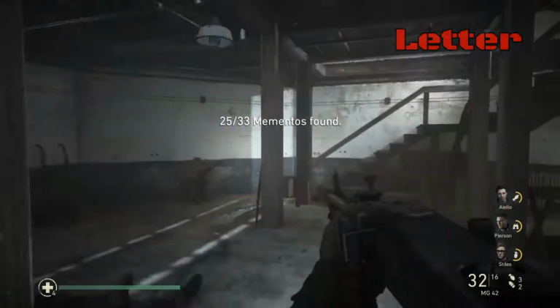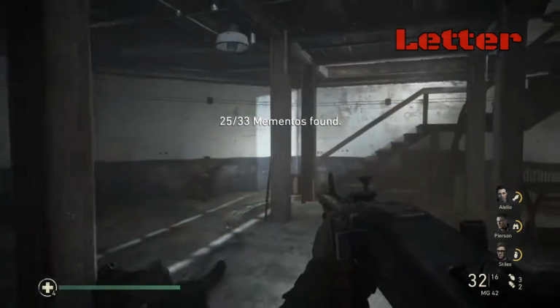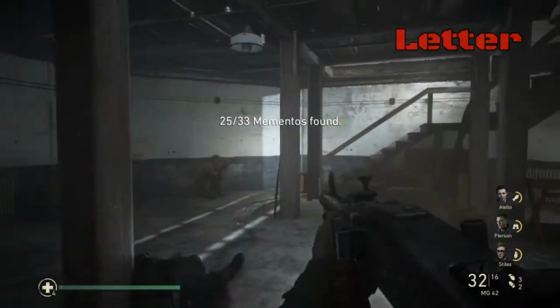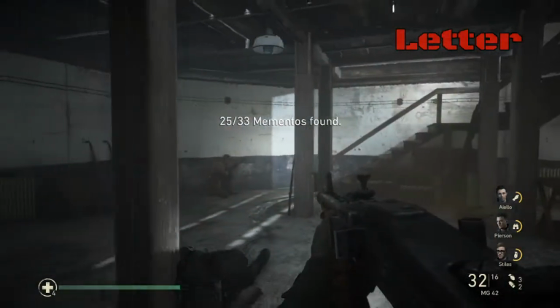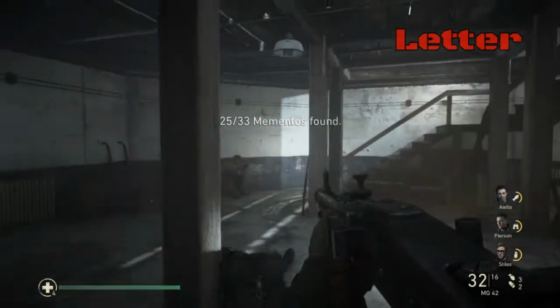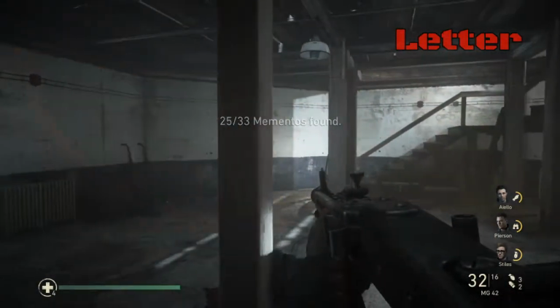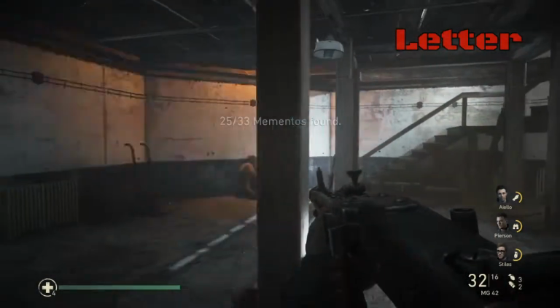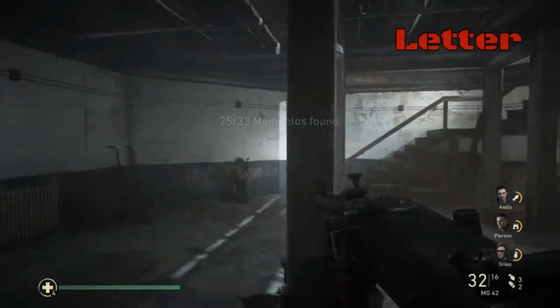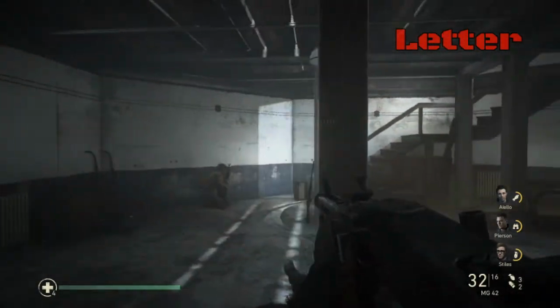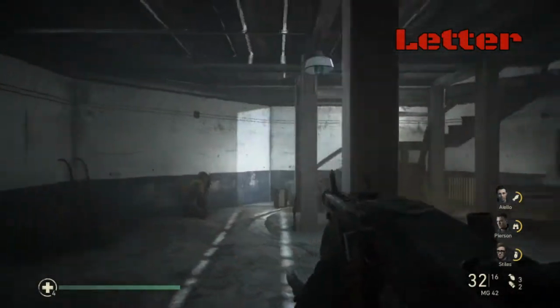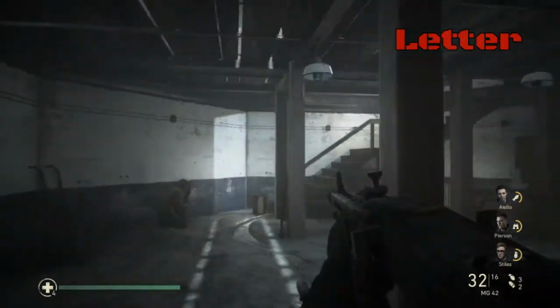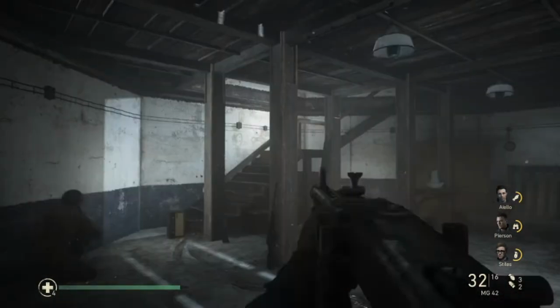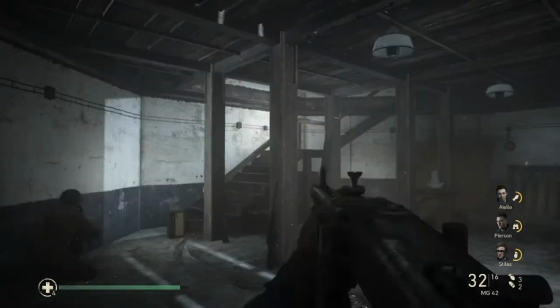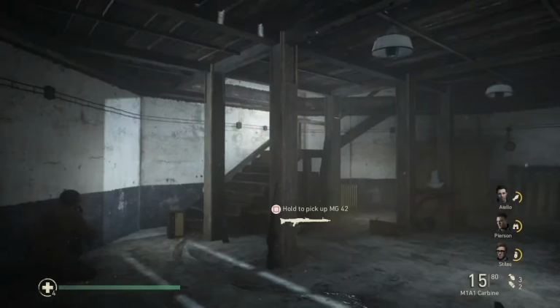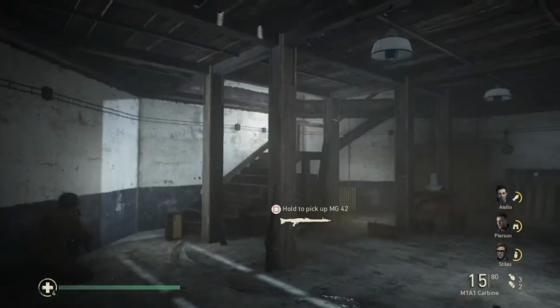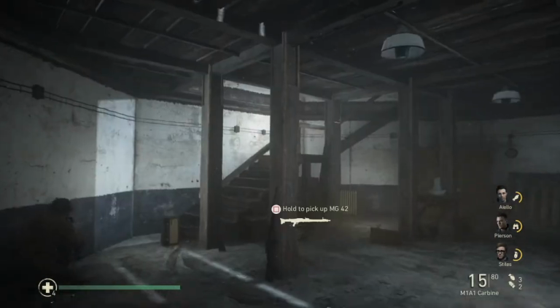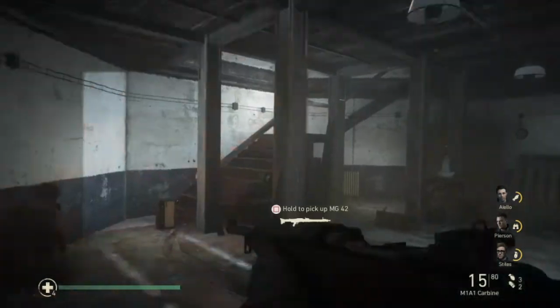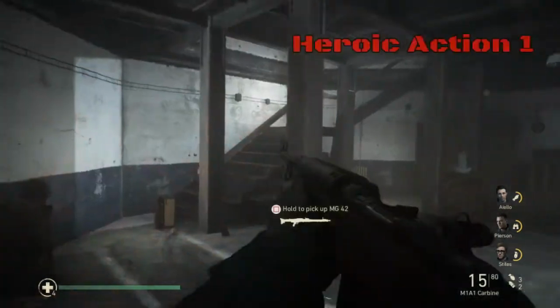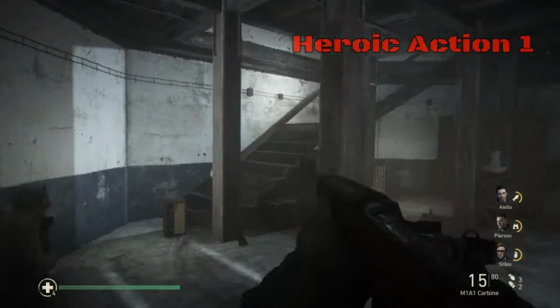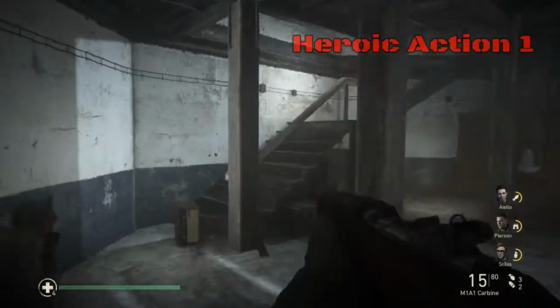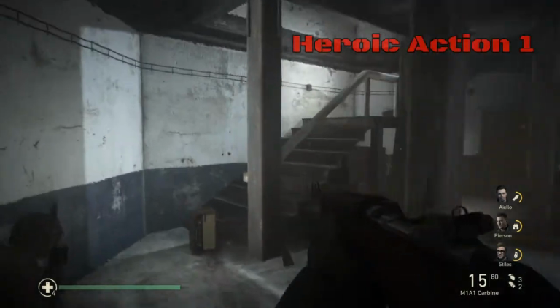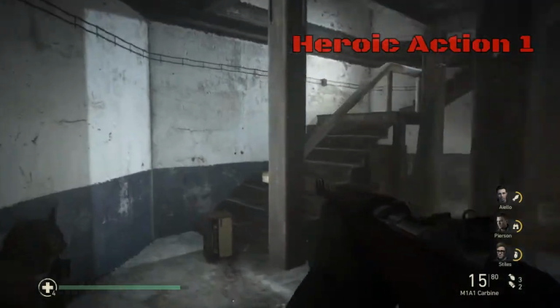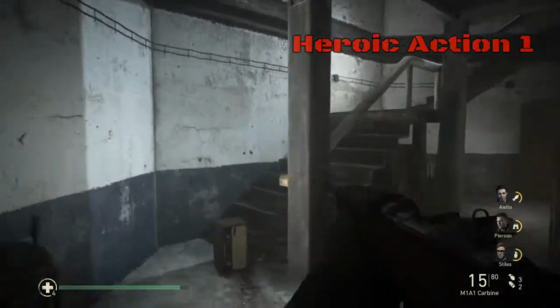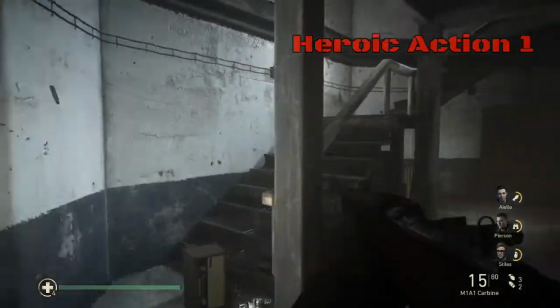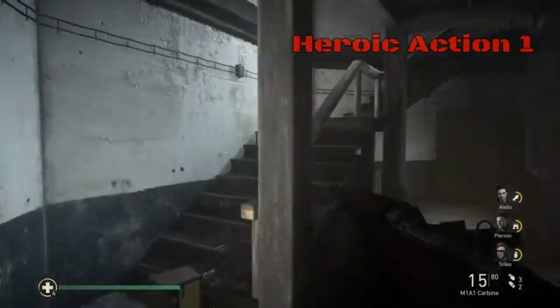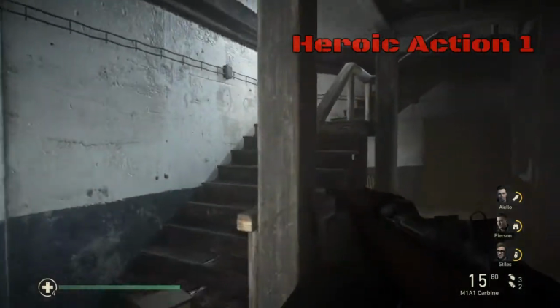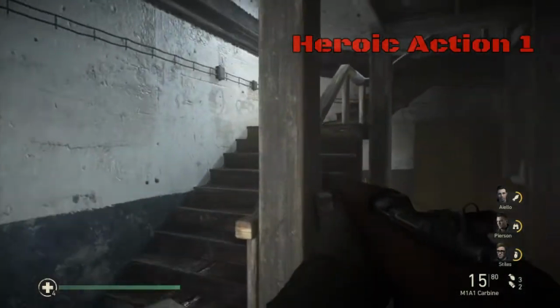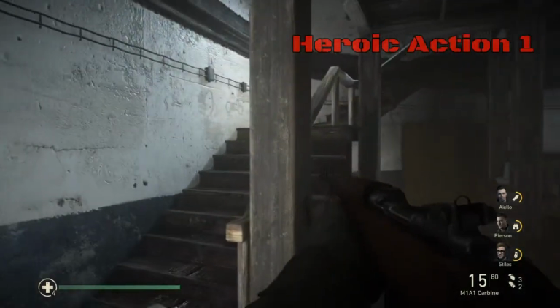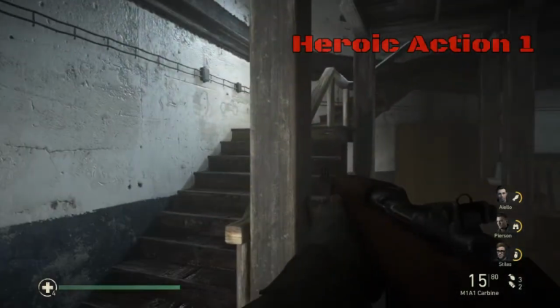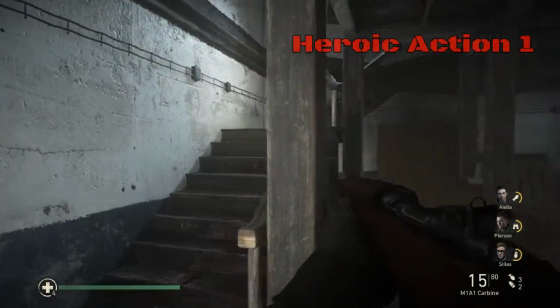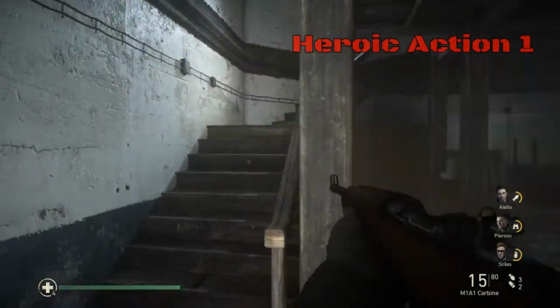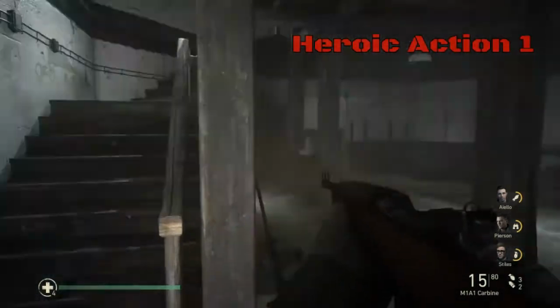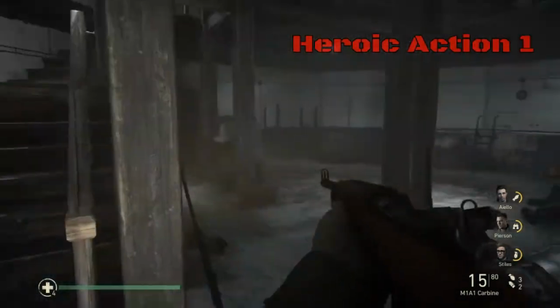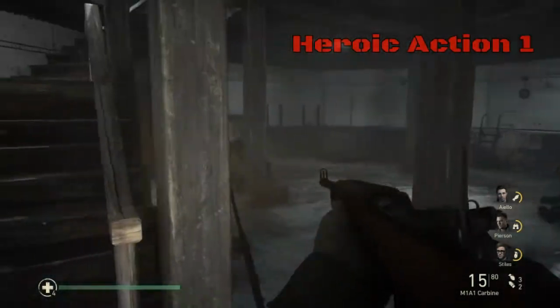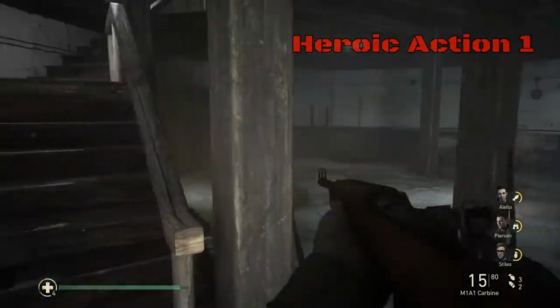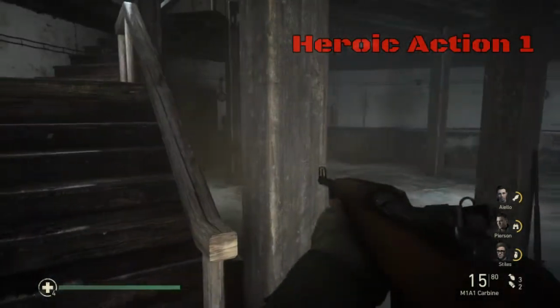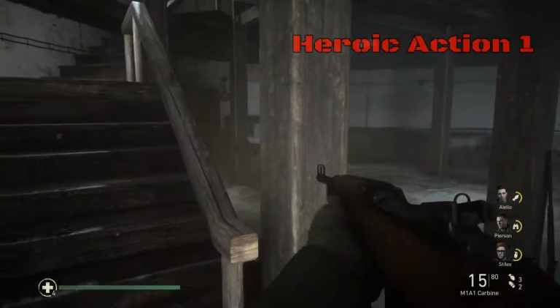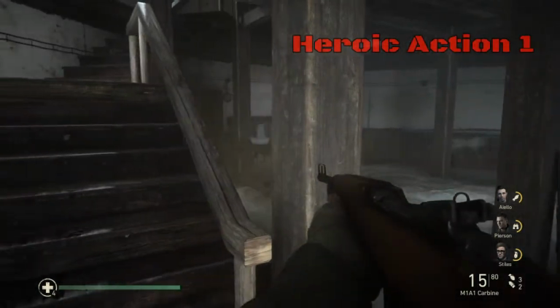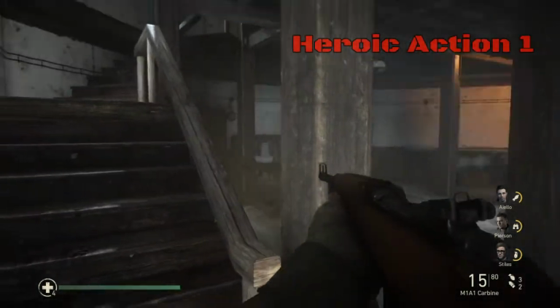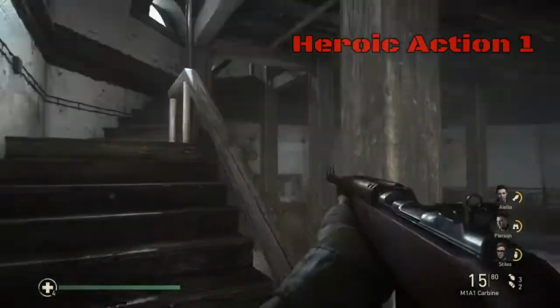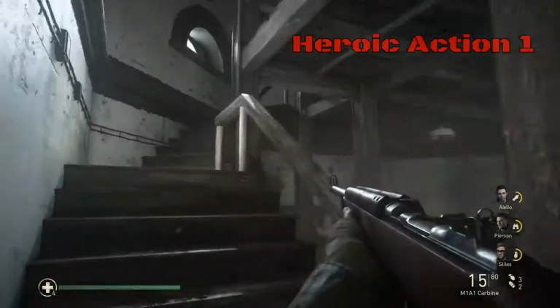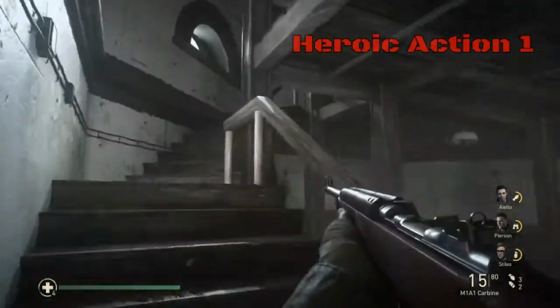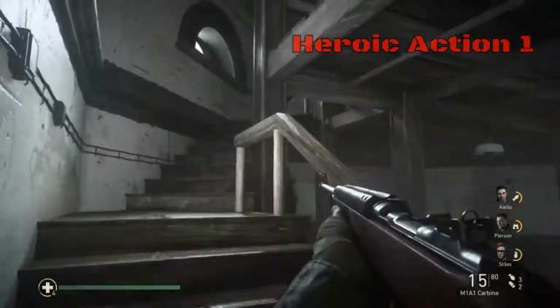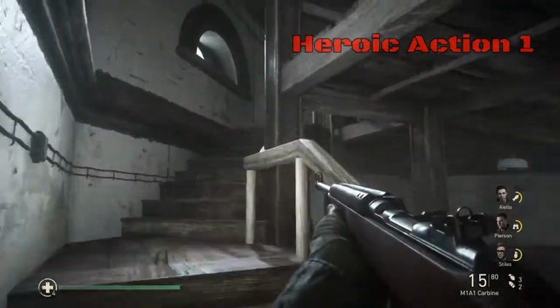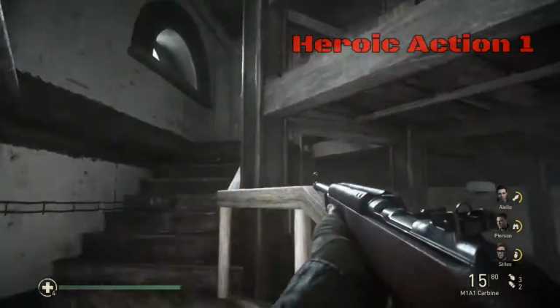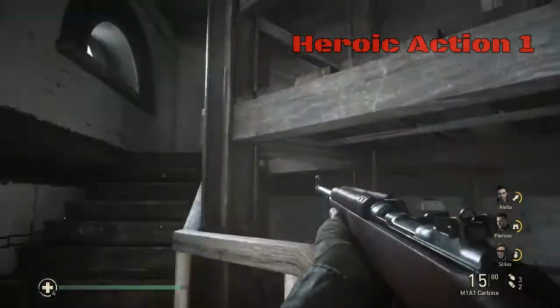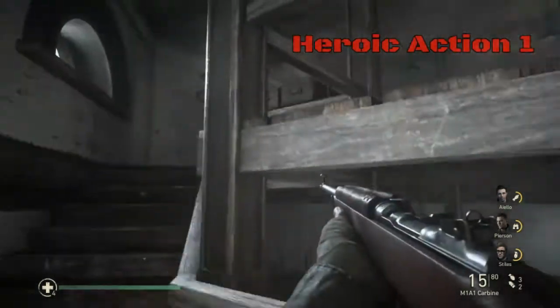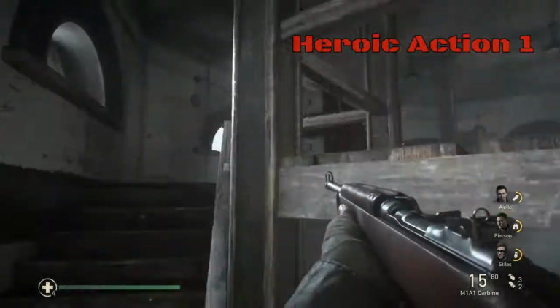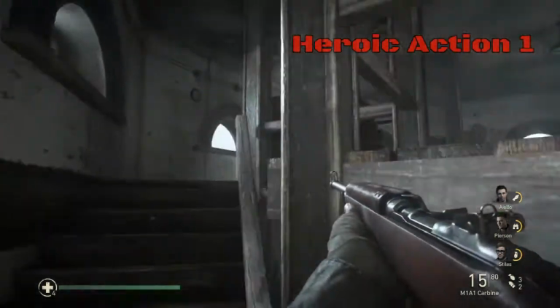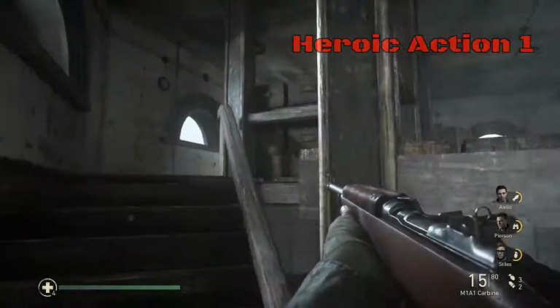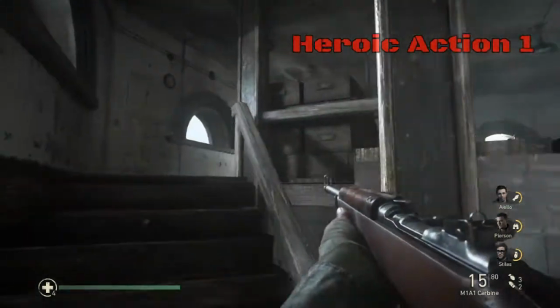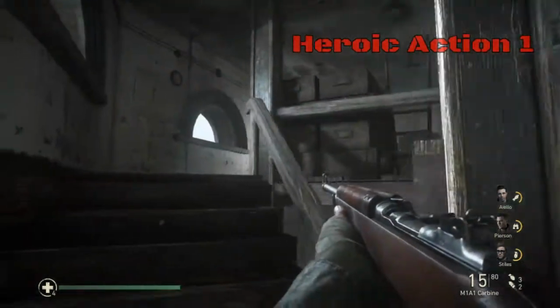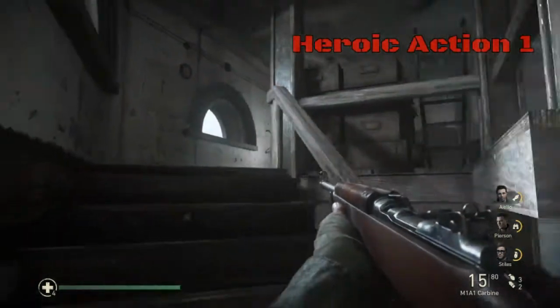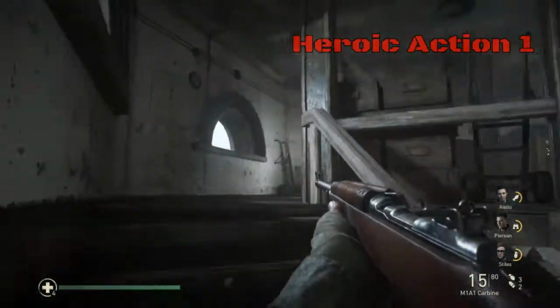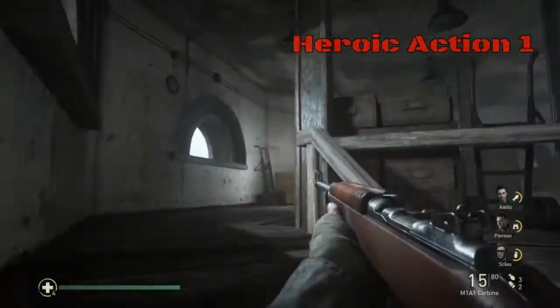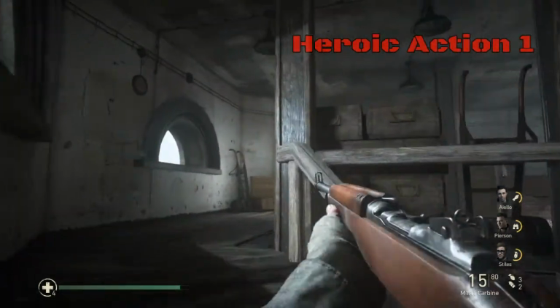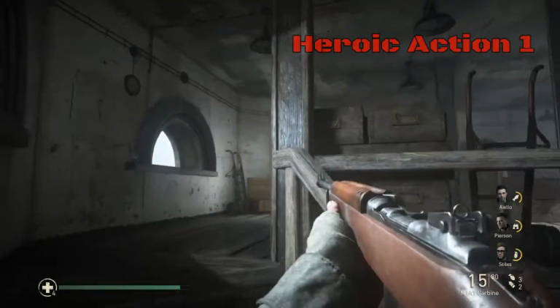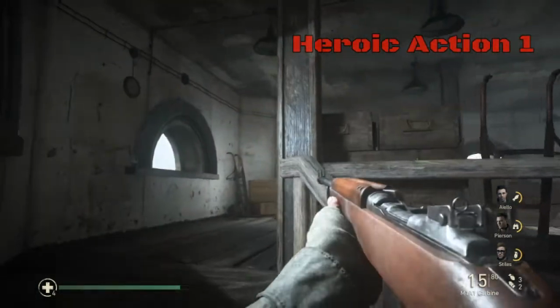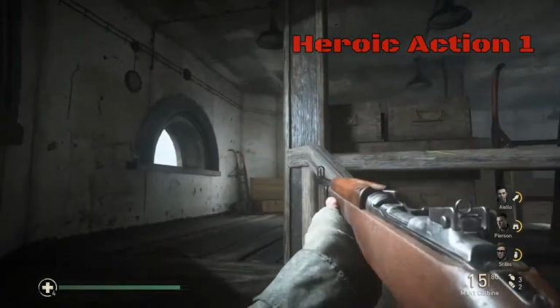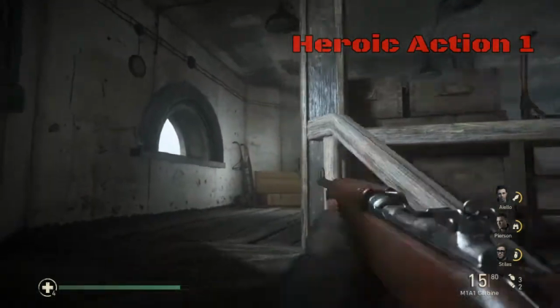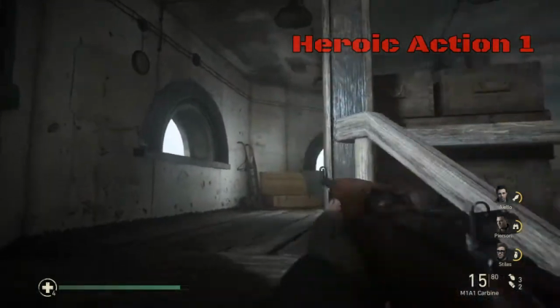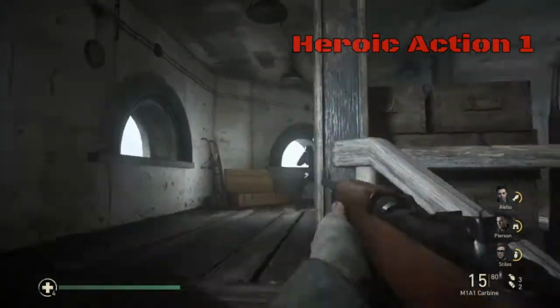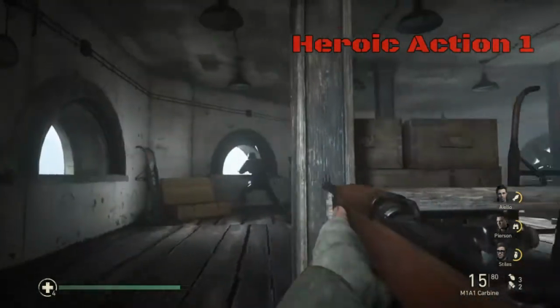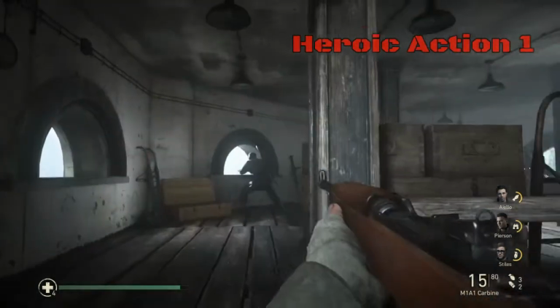Once you've collected this memento, head upstairs to find the first heroic action, which will be a surrender scene — so do not throw a grenade upstairs.